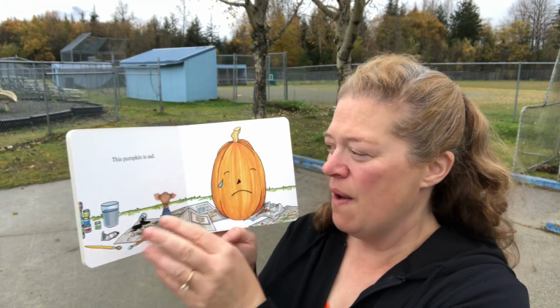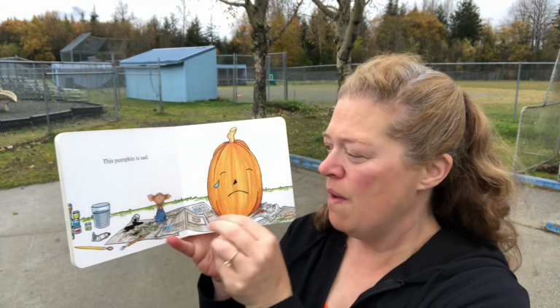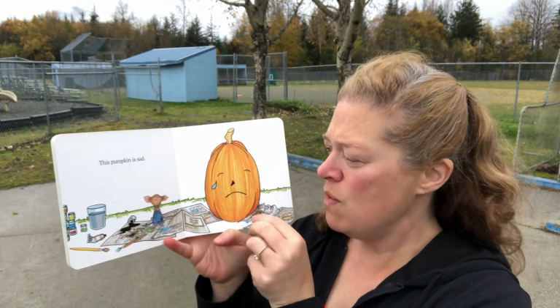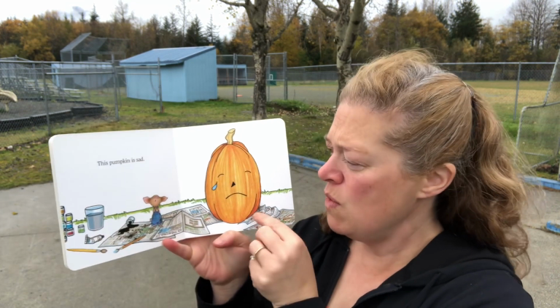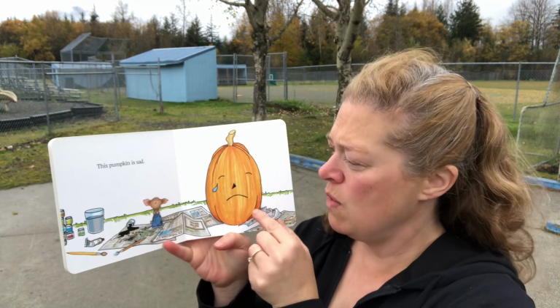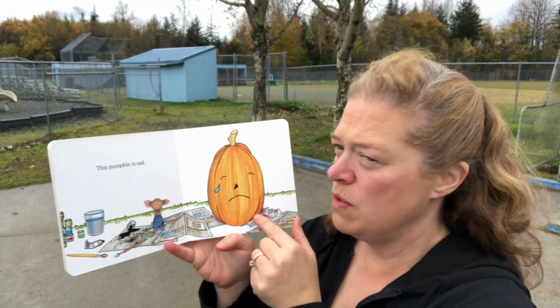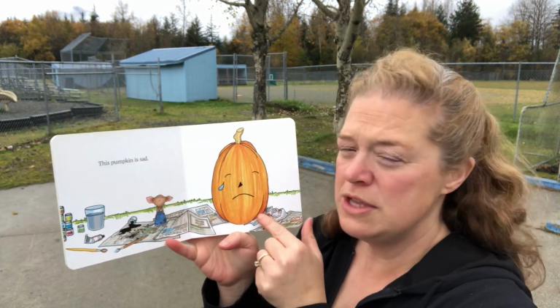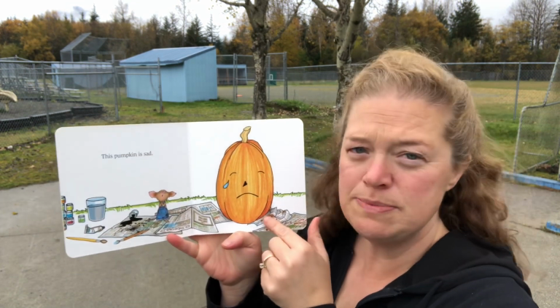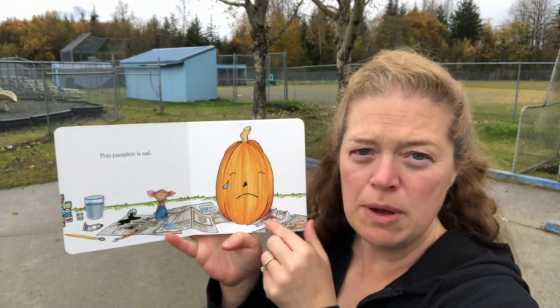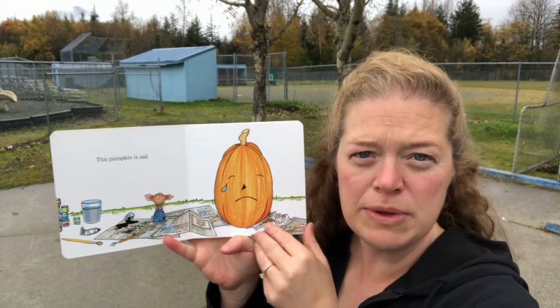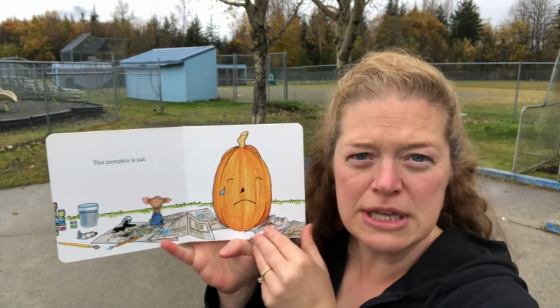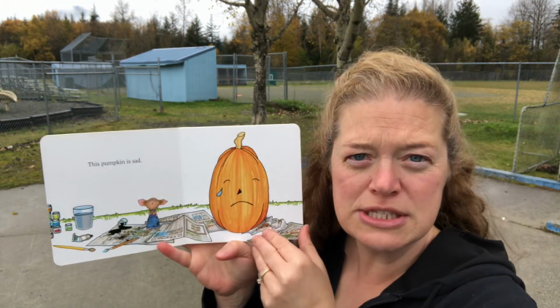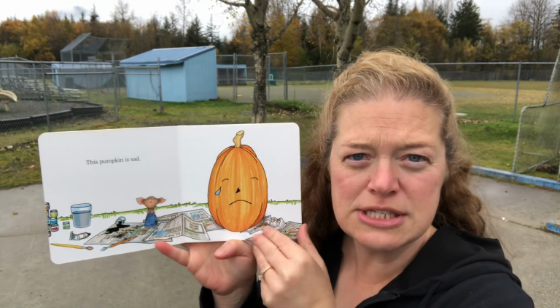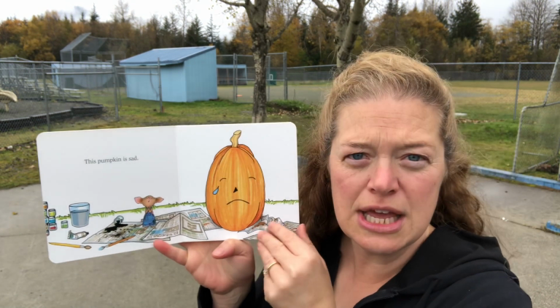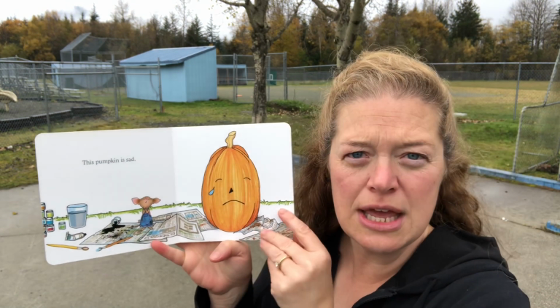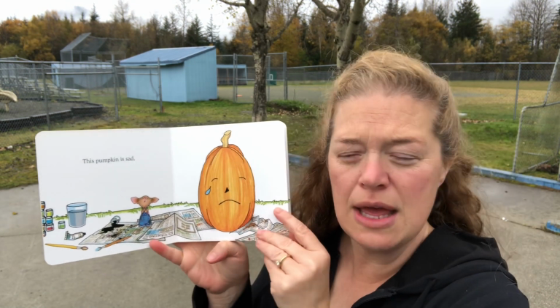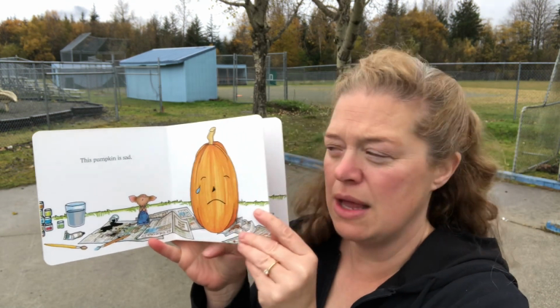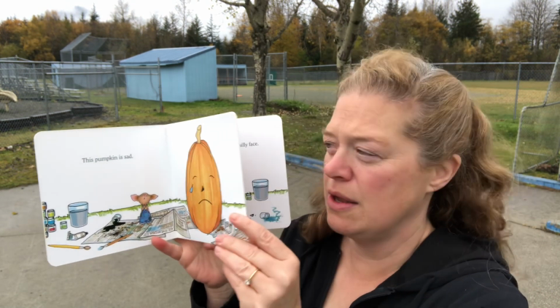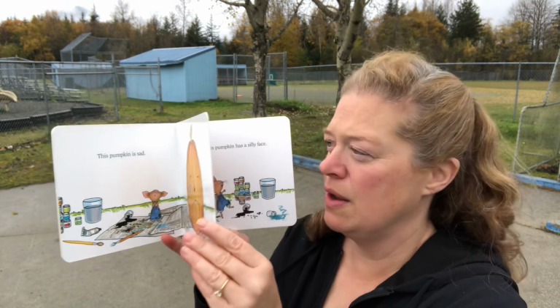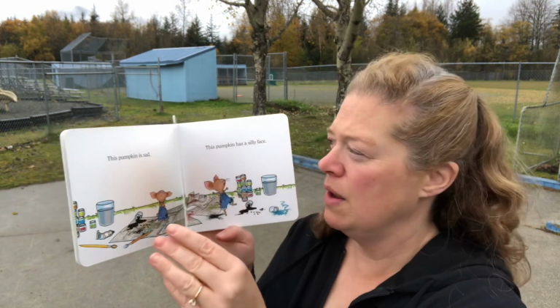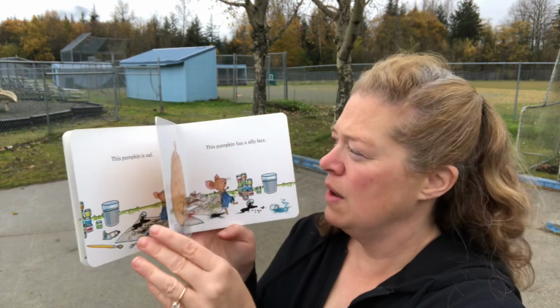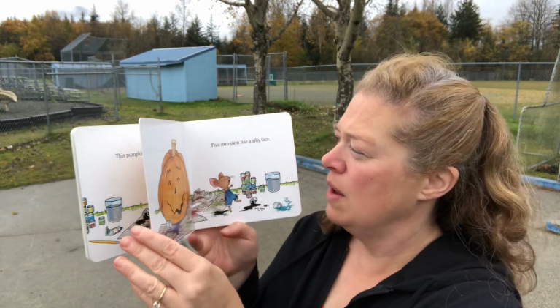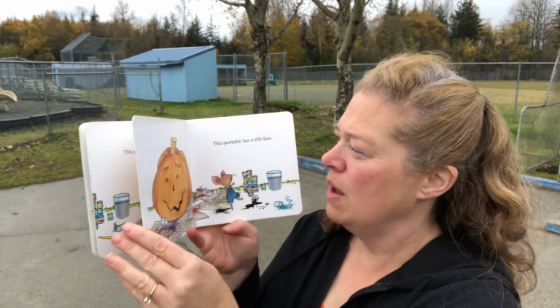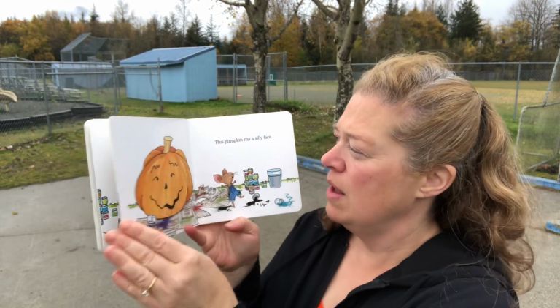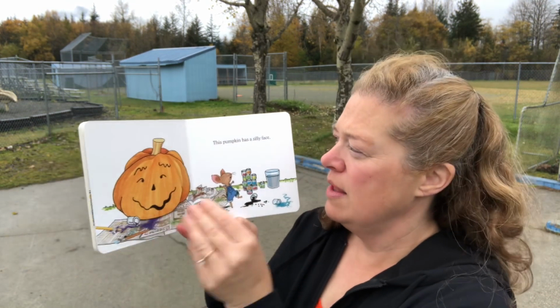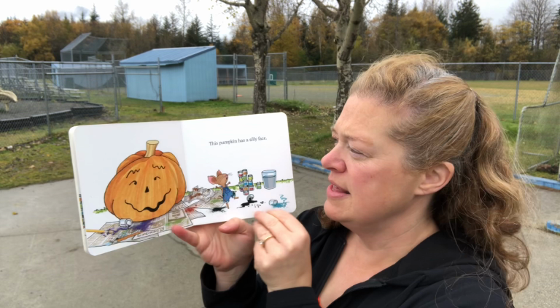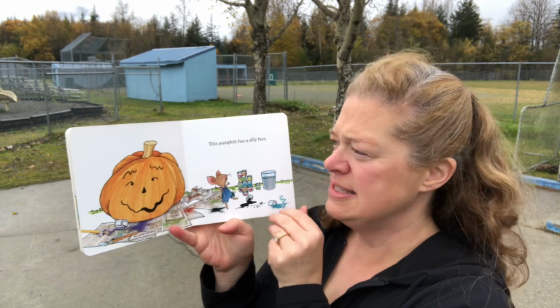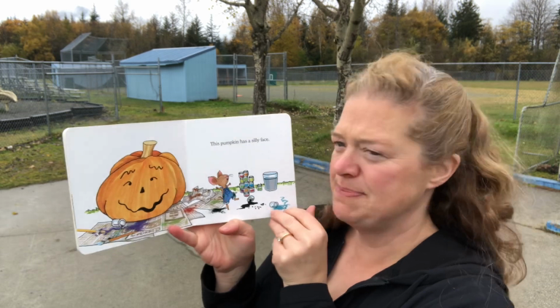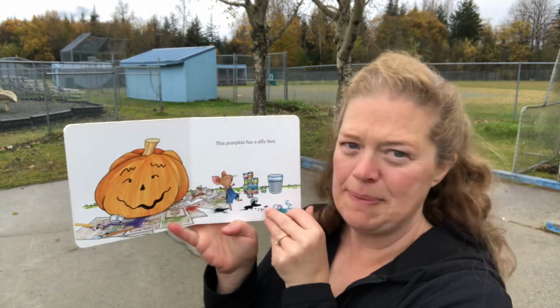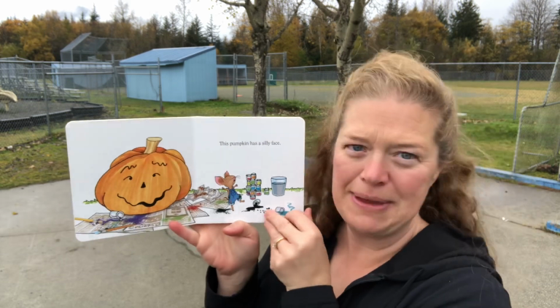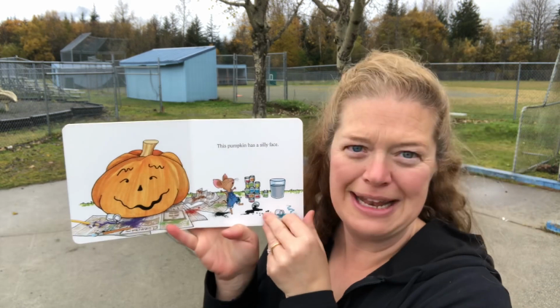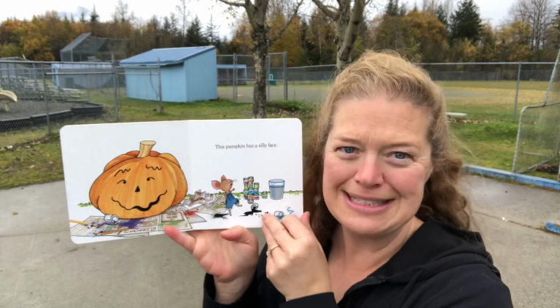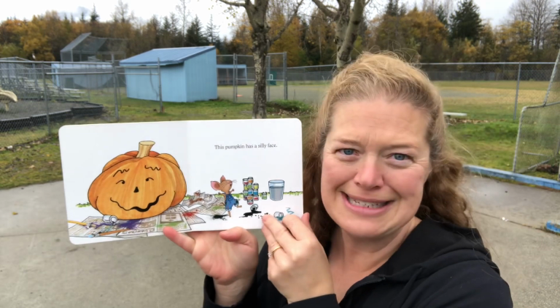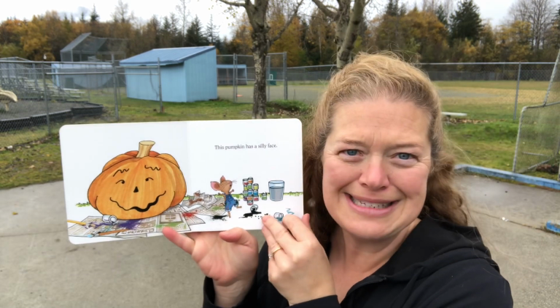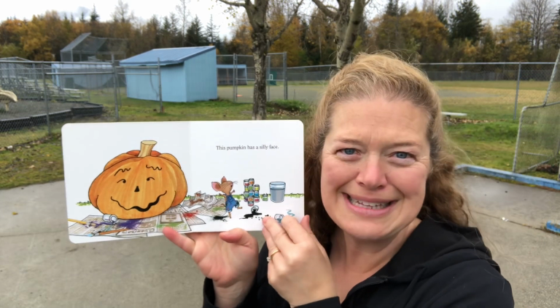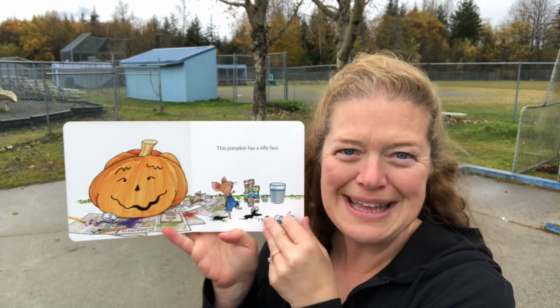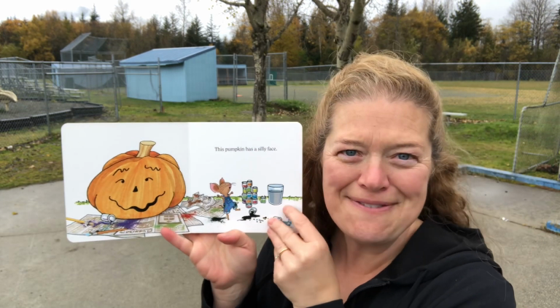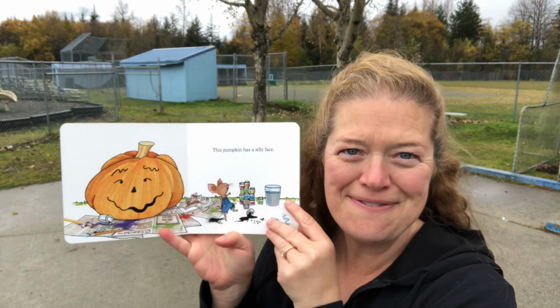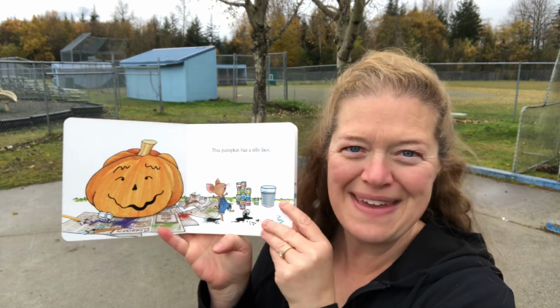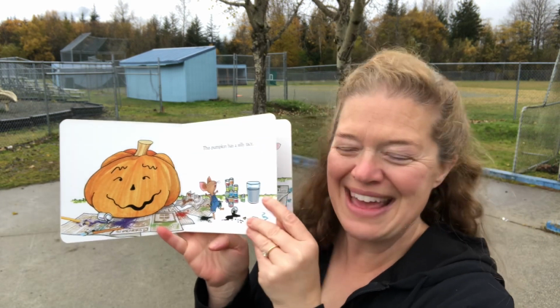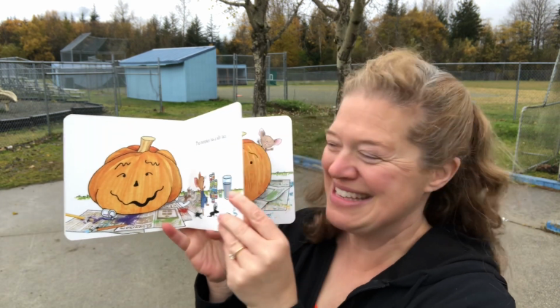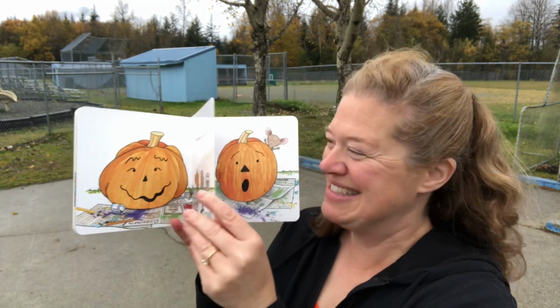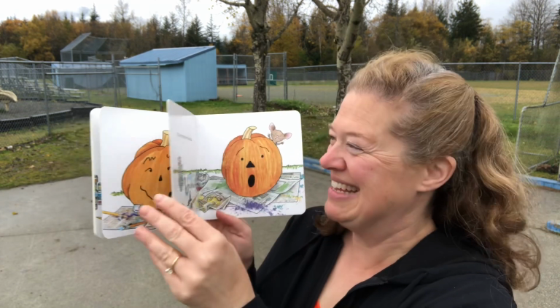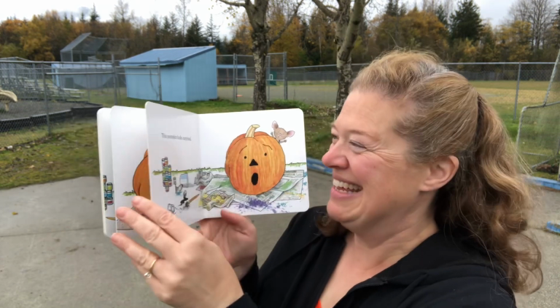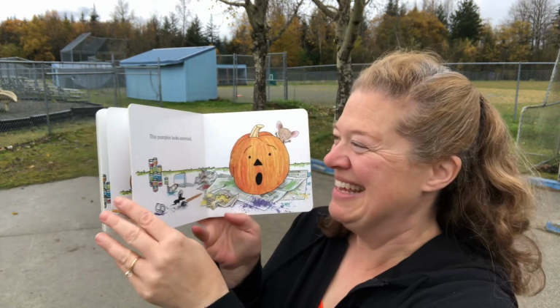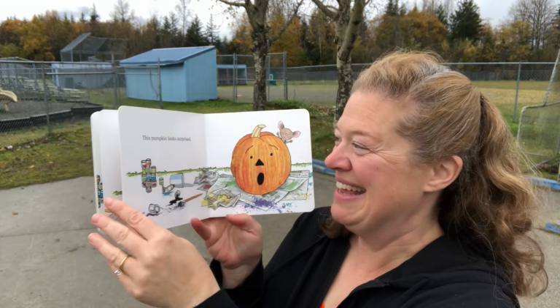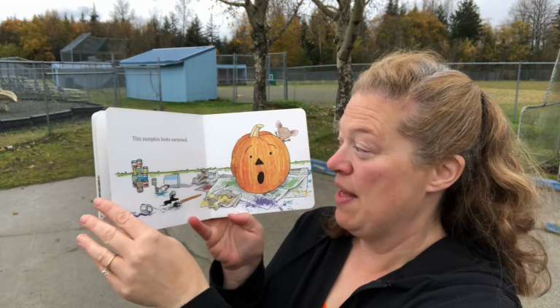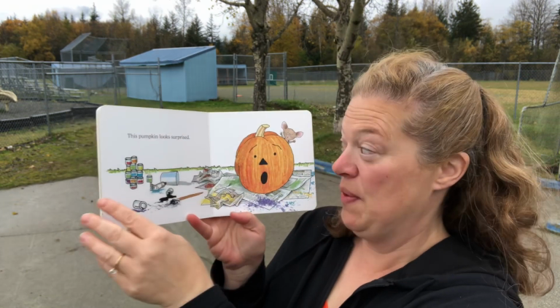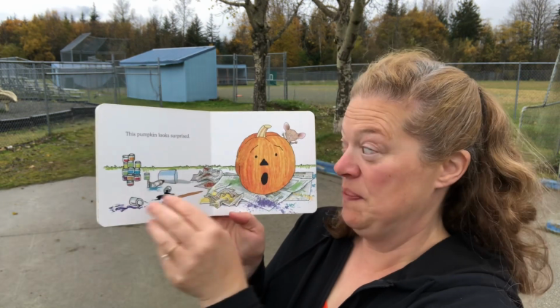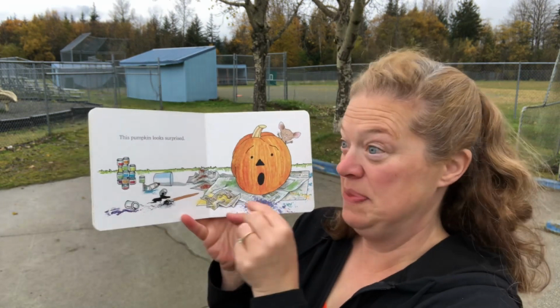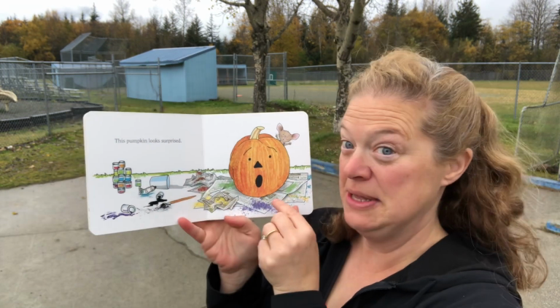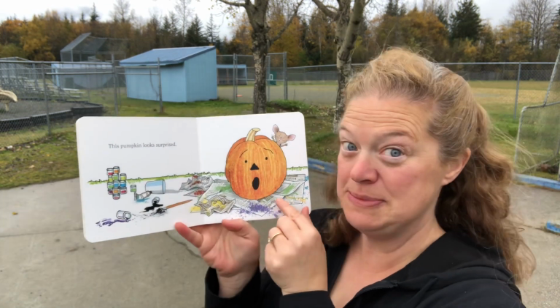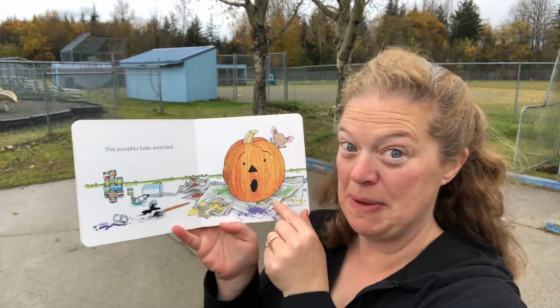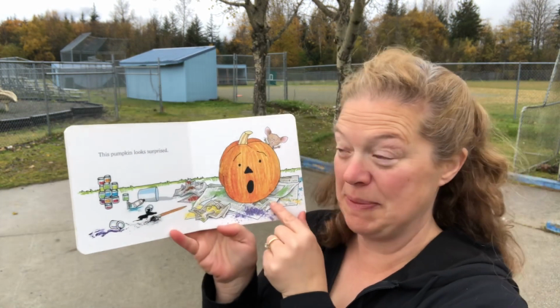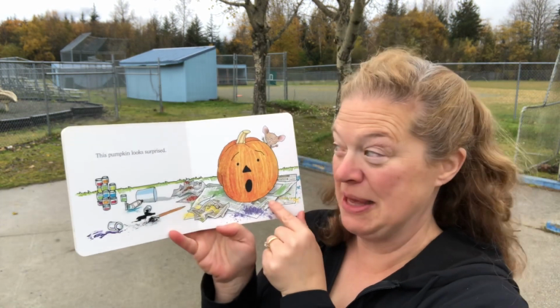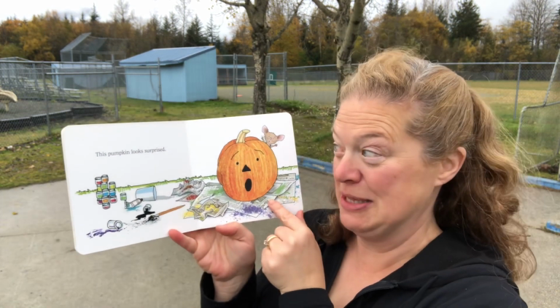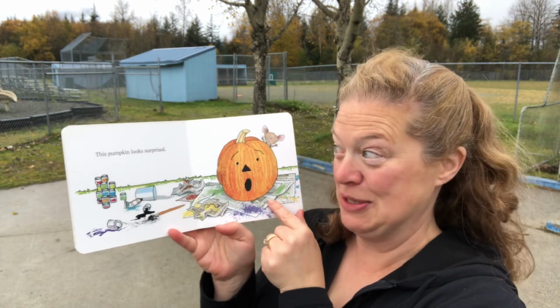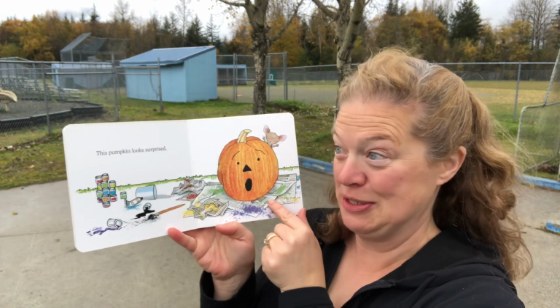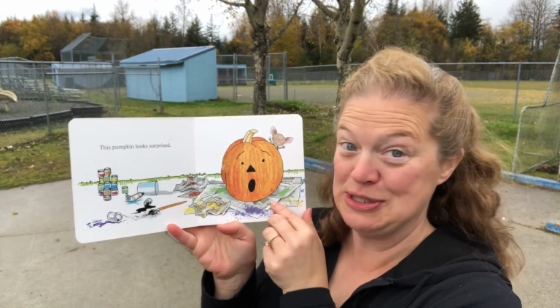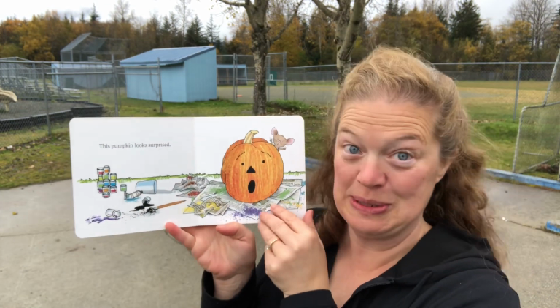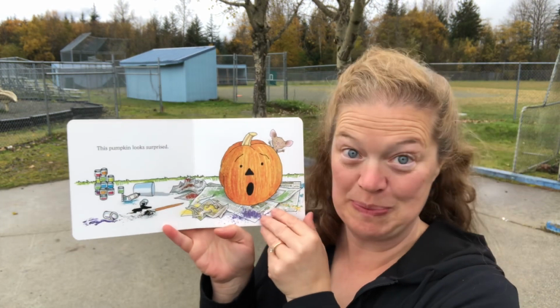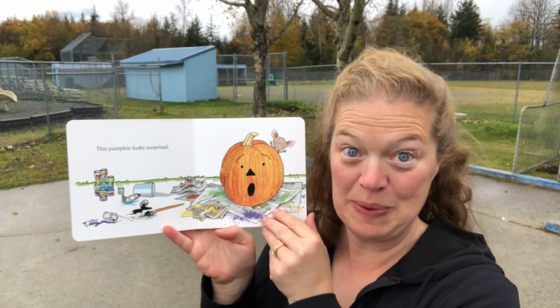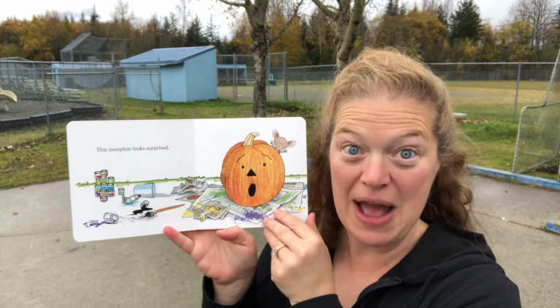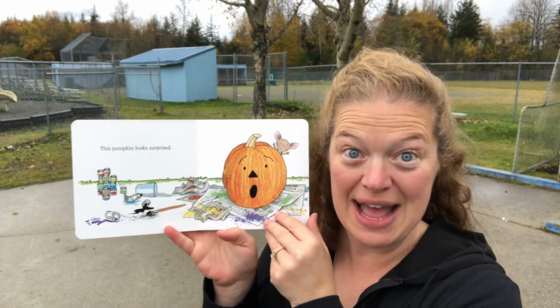Oh, this pumpkin's sad. This pumpkin has a silly face. This pumpkin looks surprised.